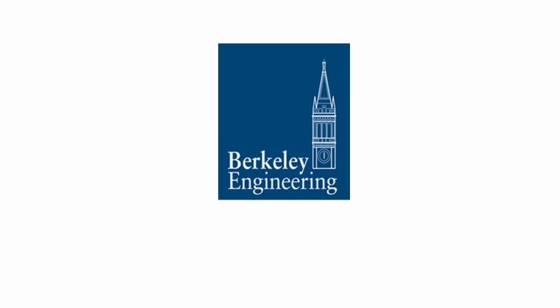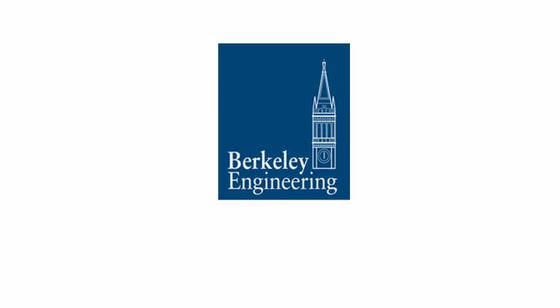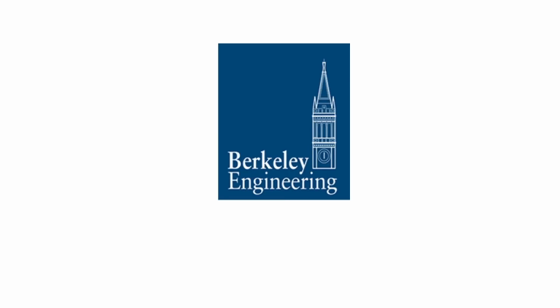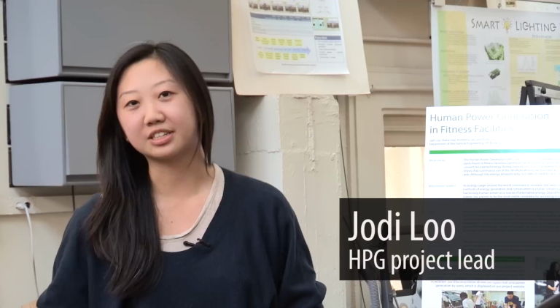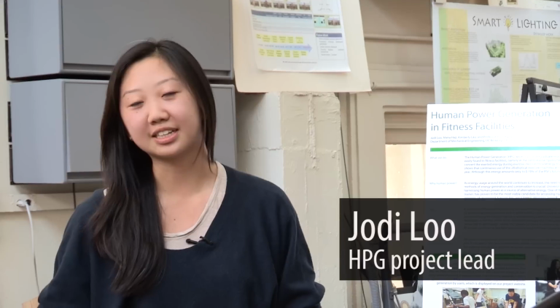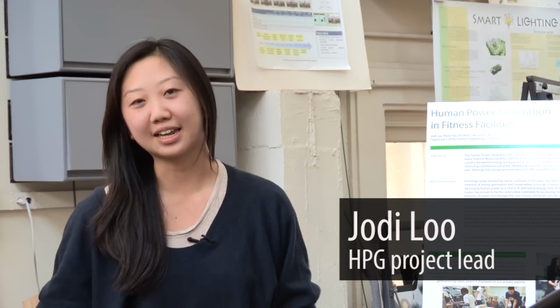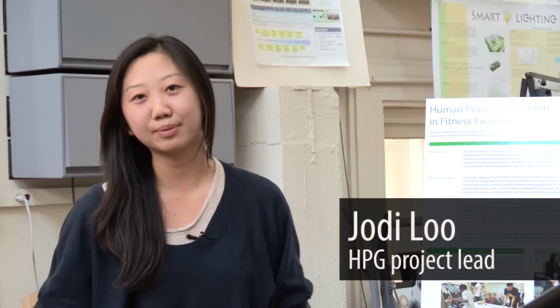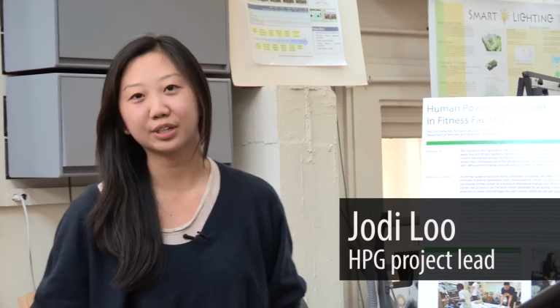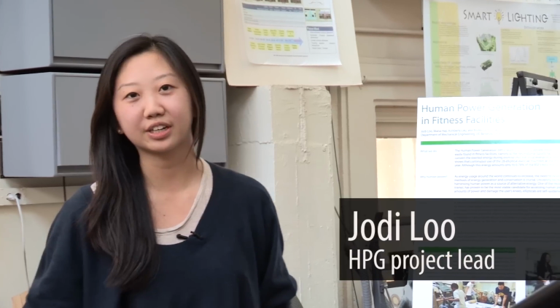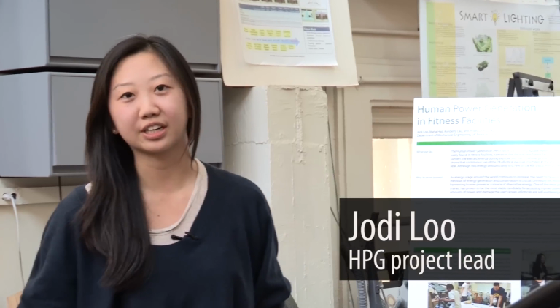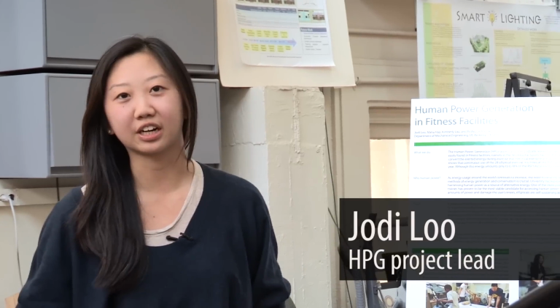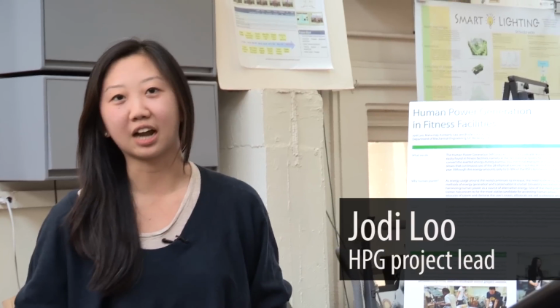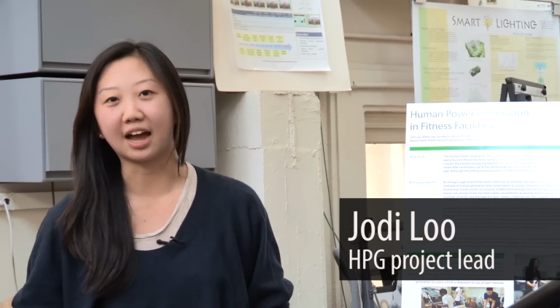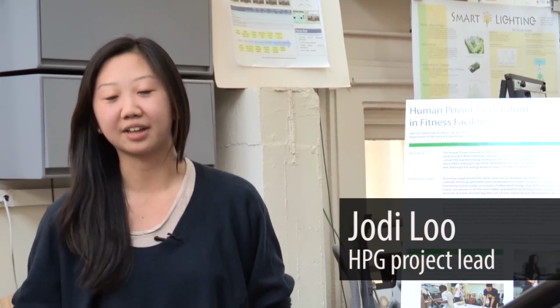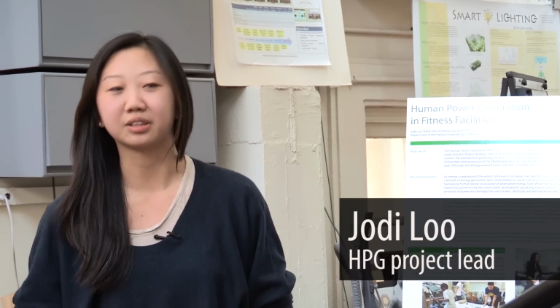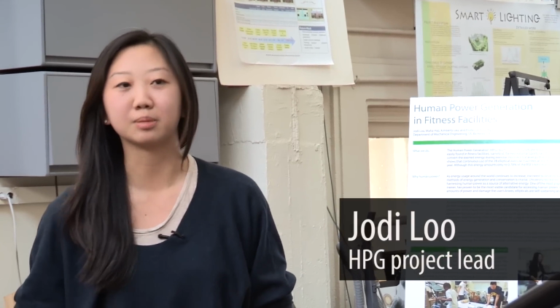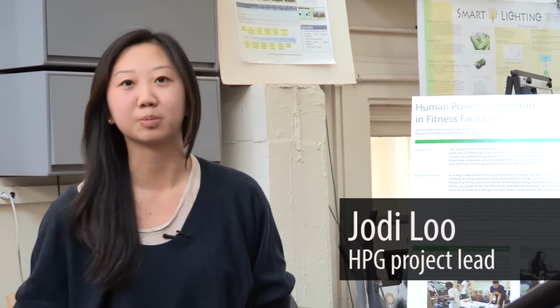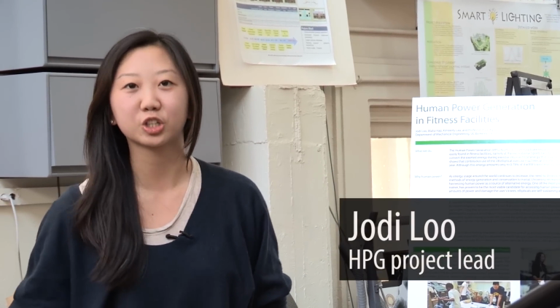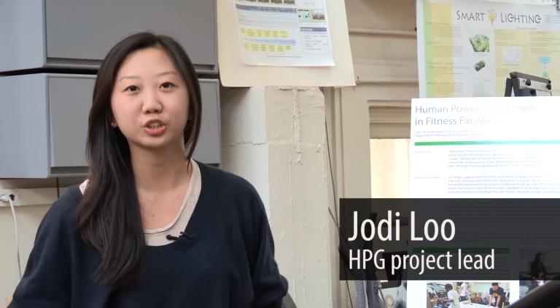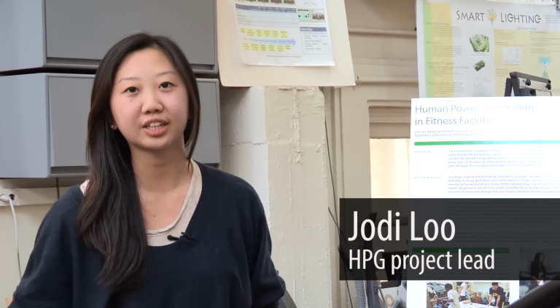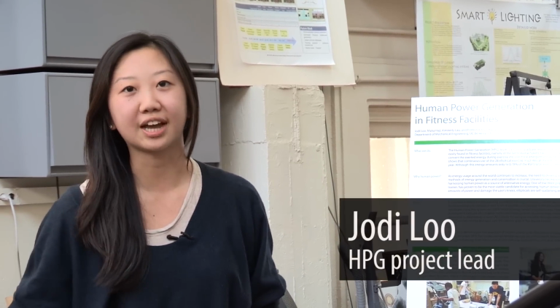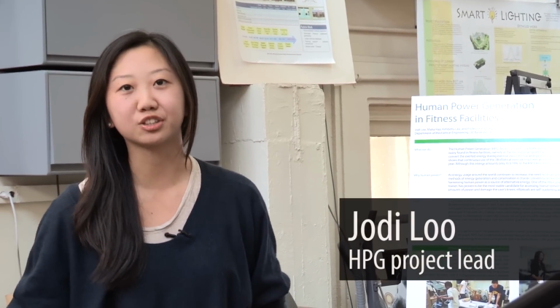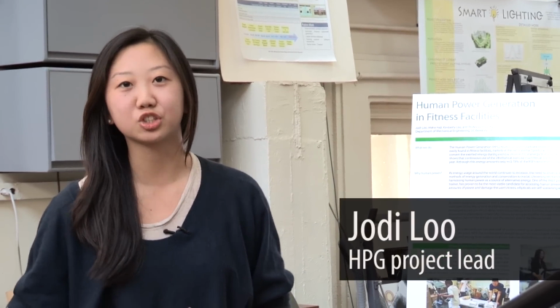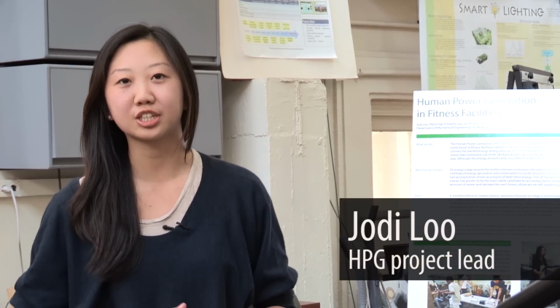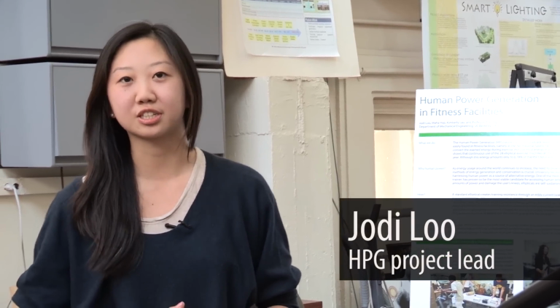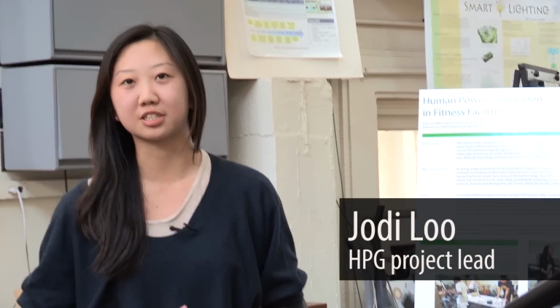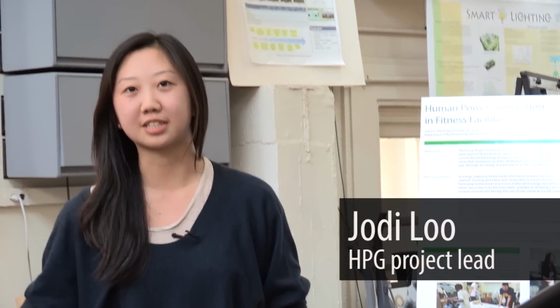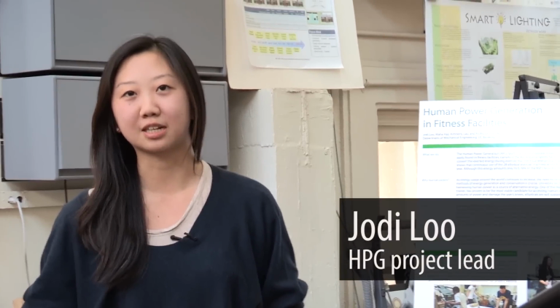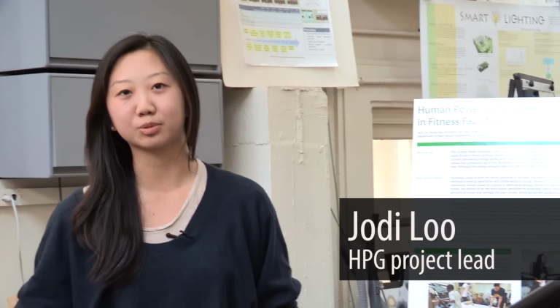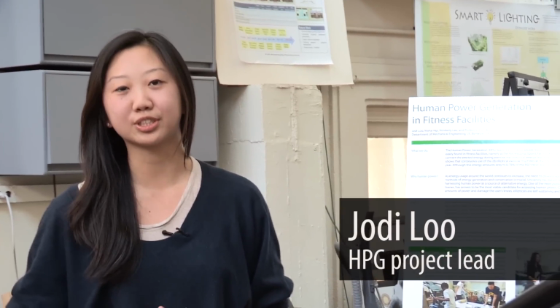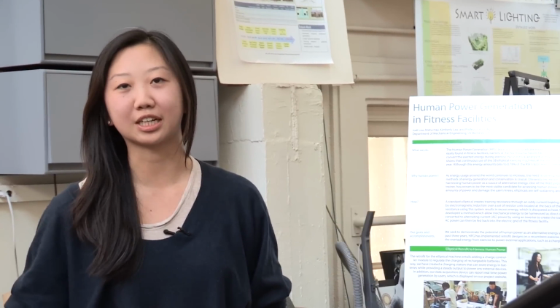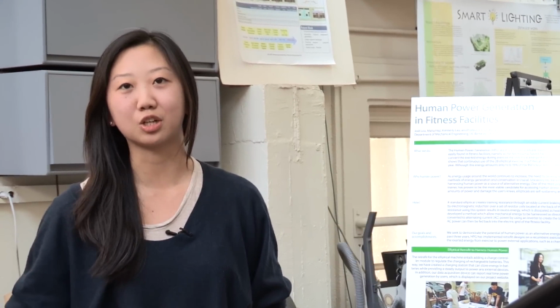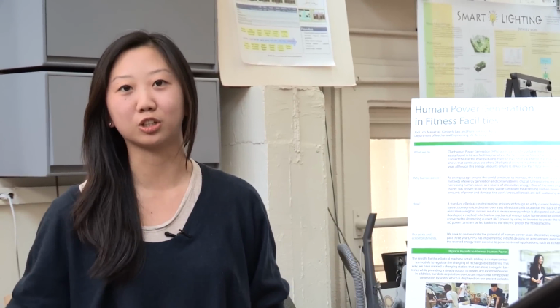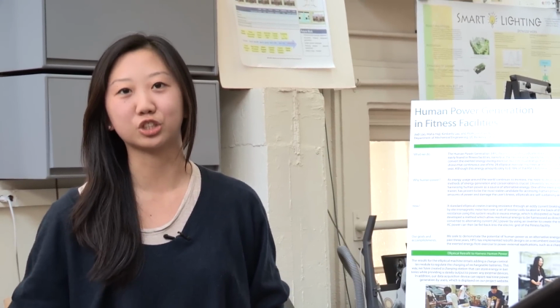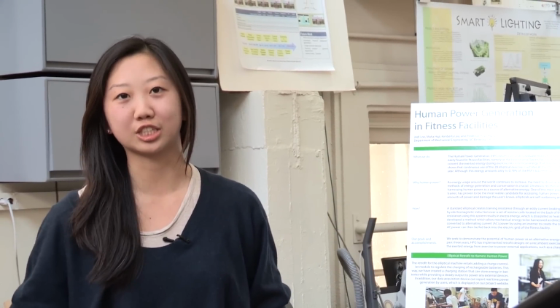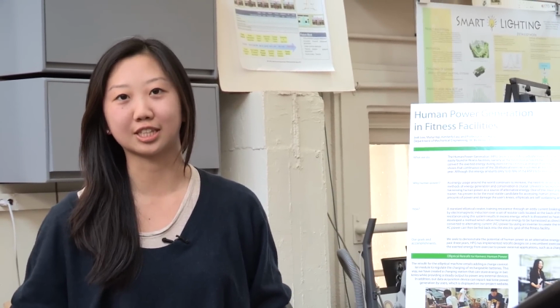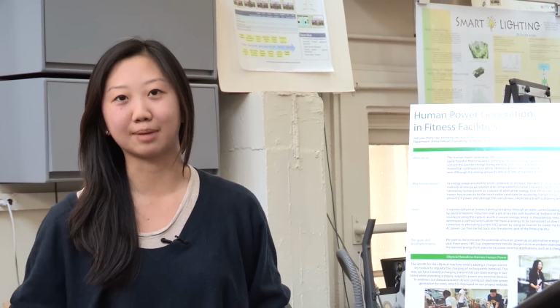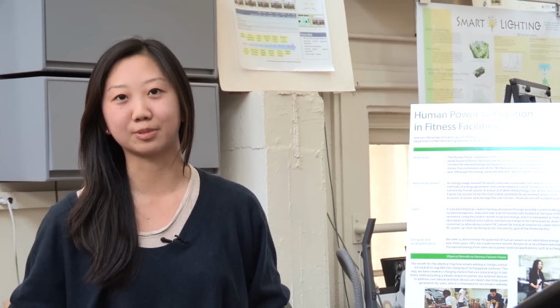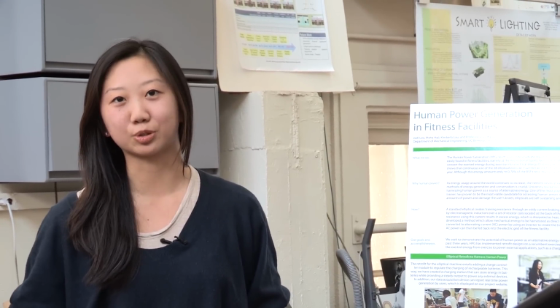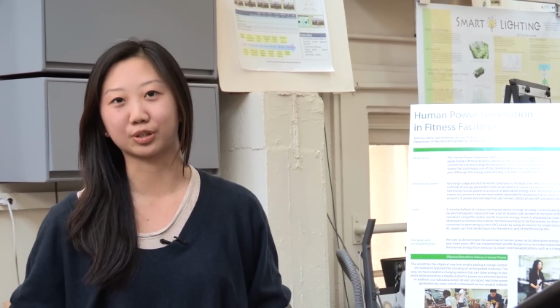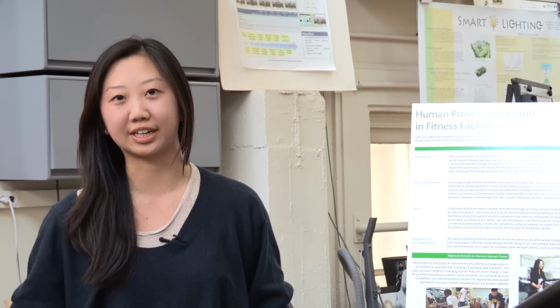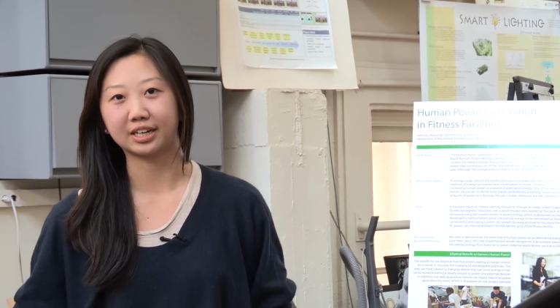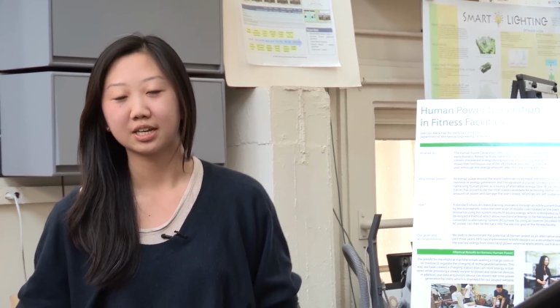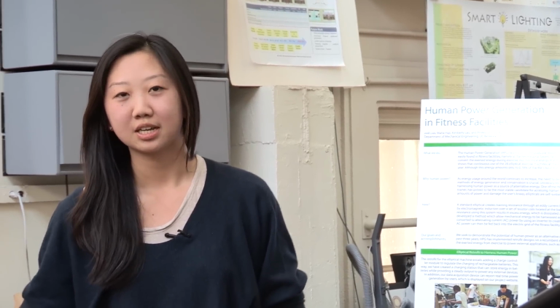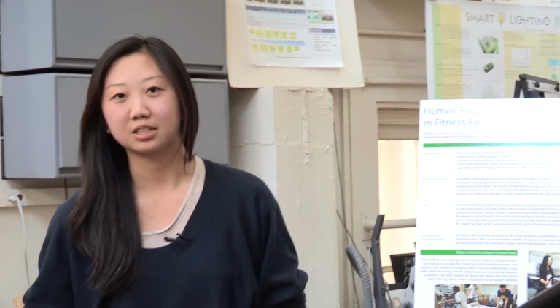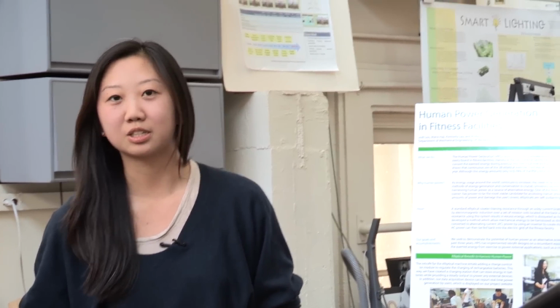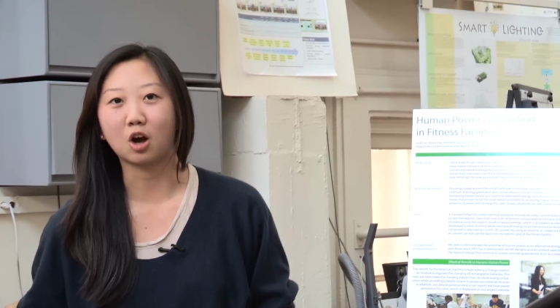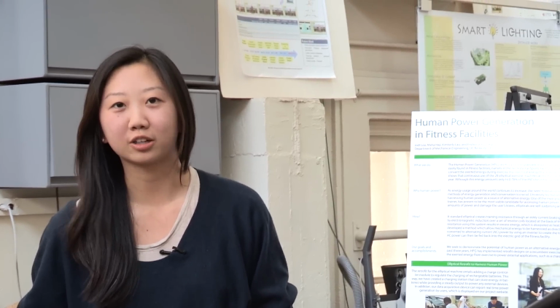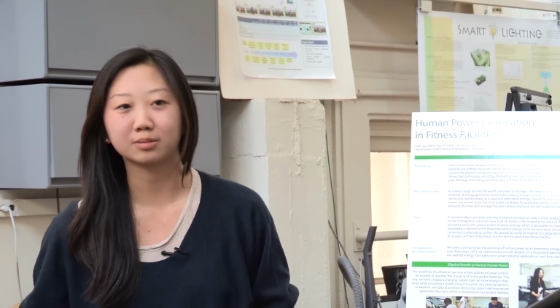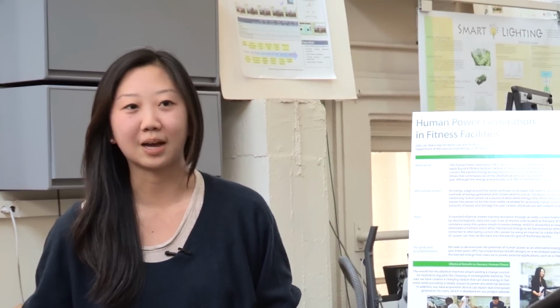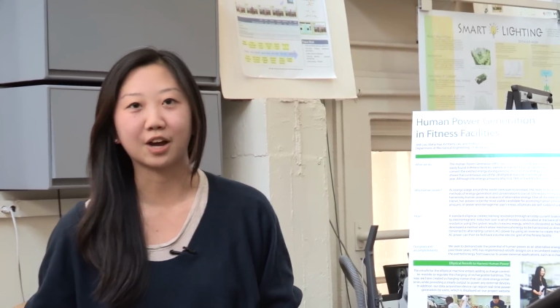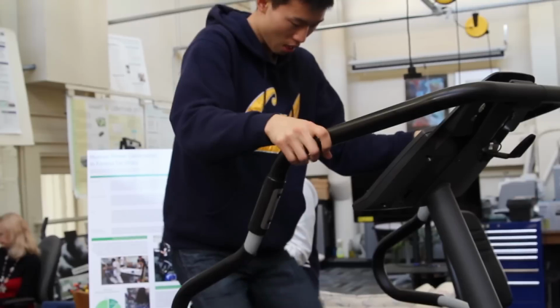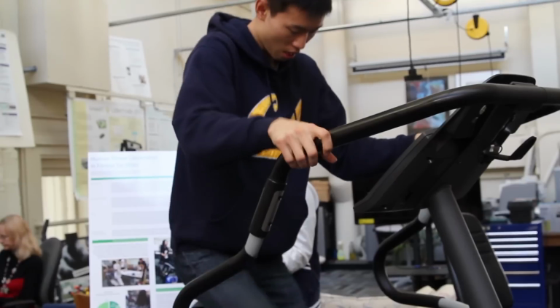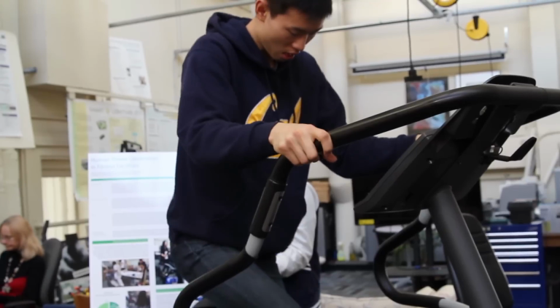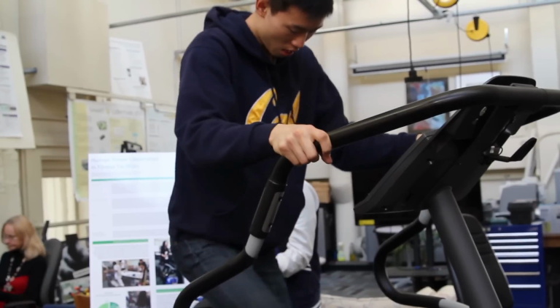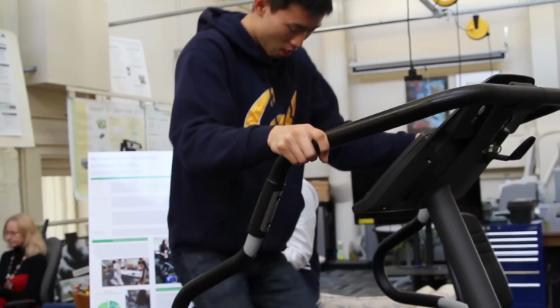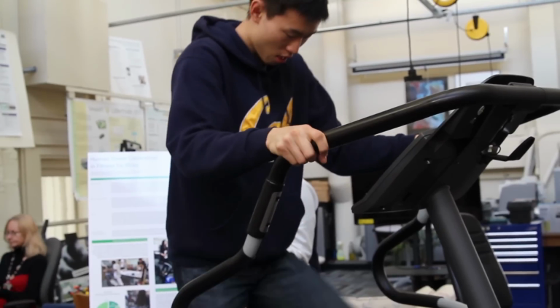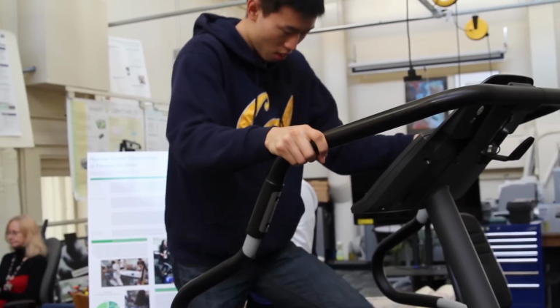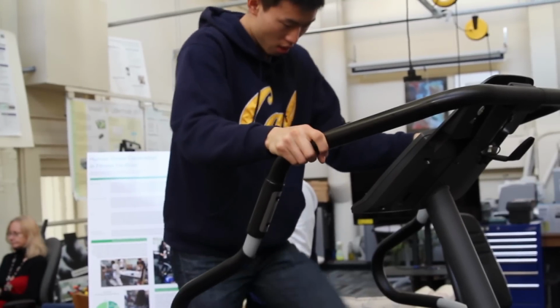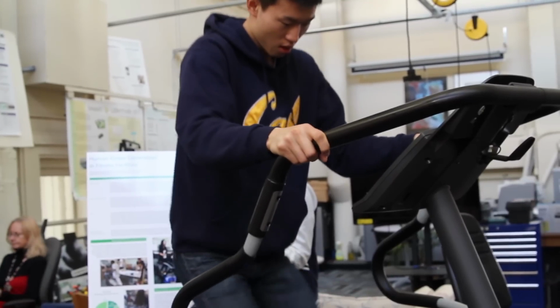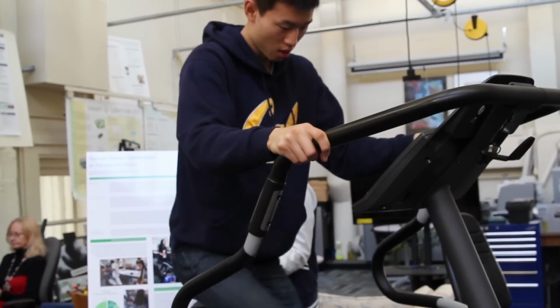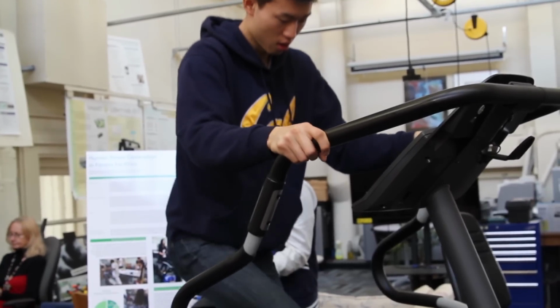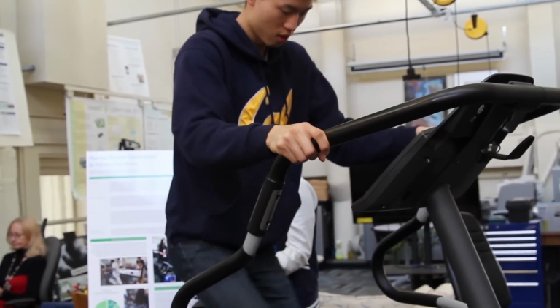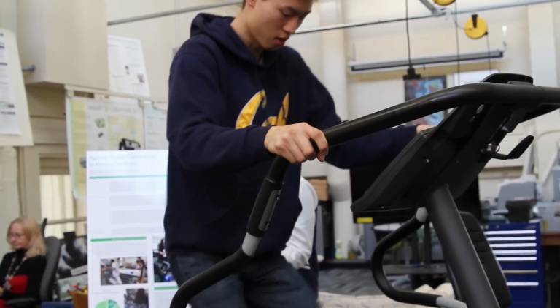Today we are here at the Berkeley Energy and Sustainable Technologies Laboratory to talk about the Human Power Gym.